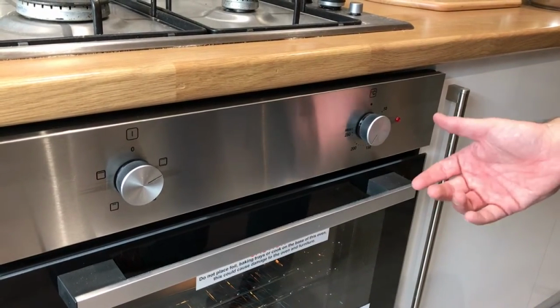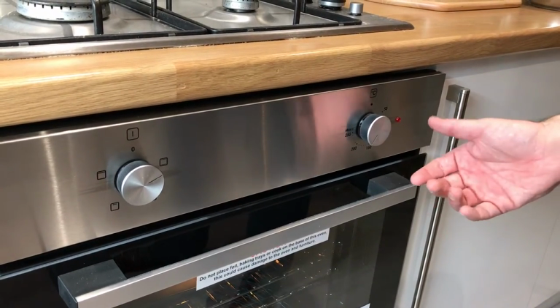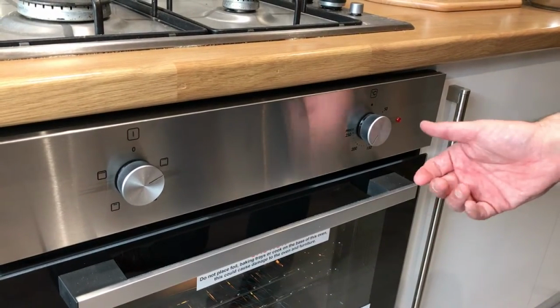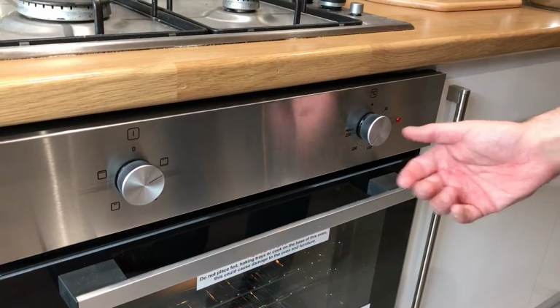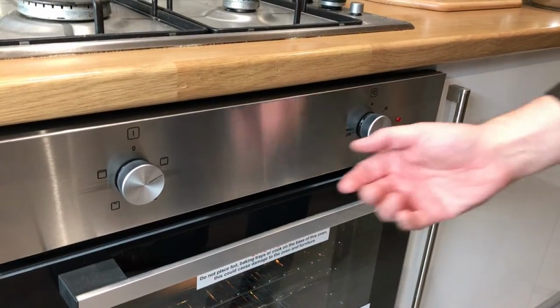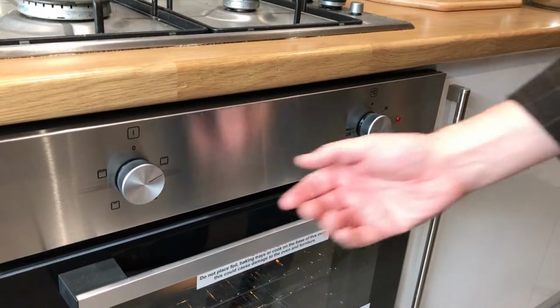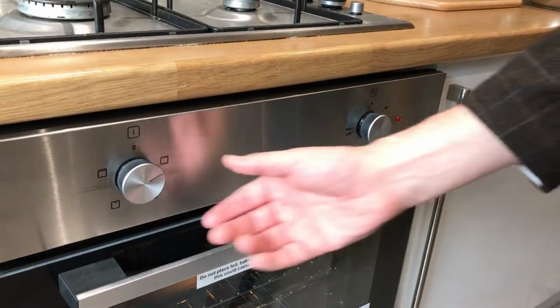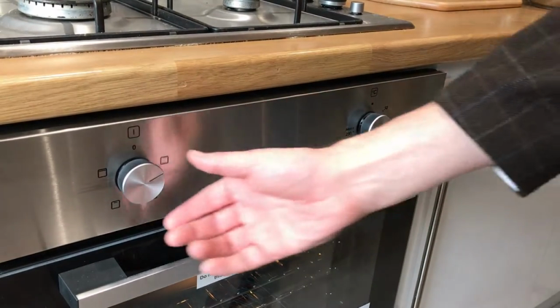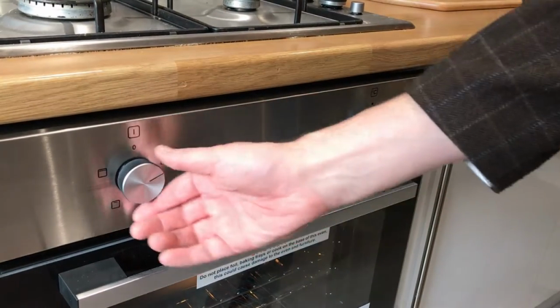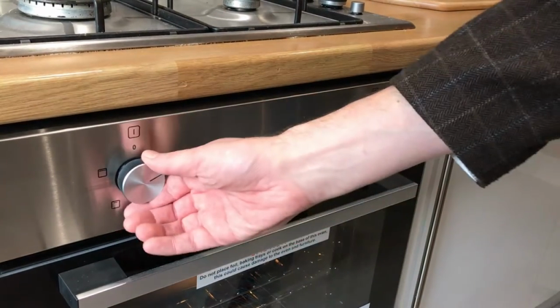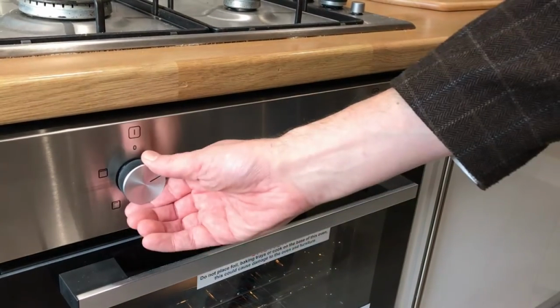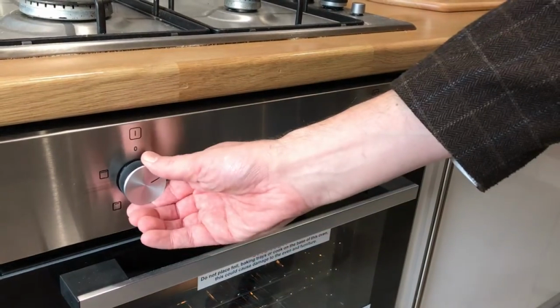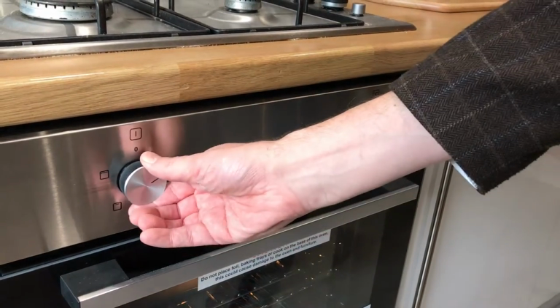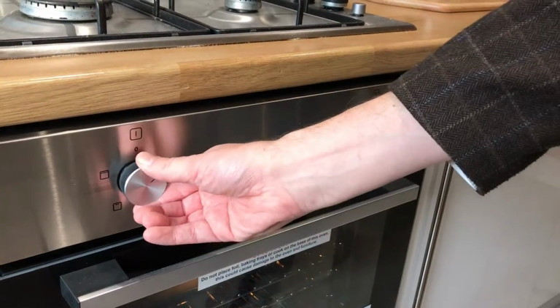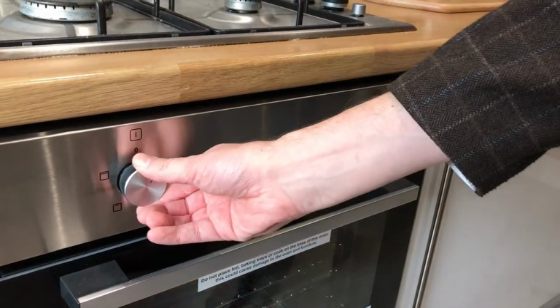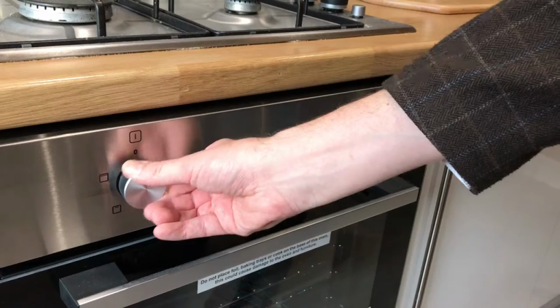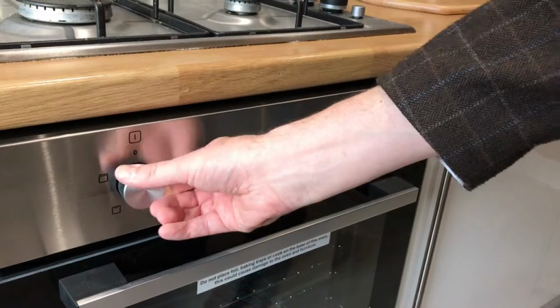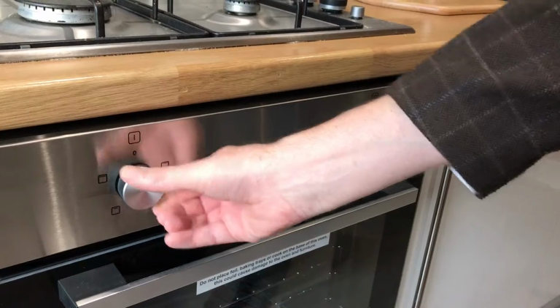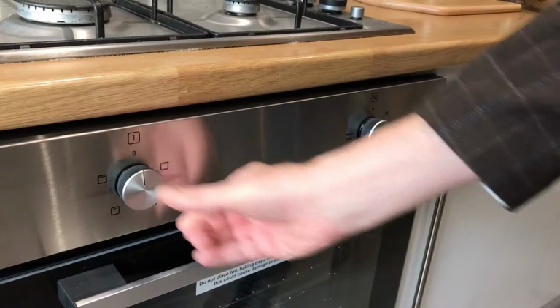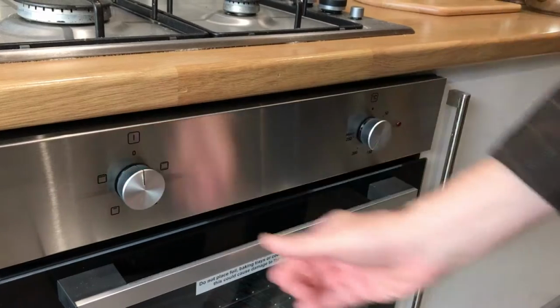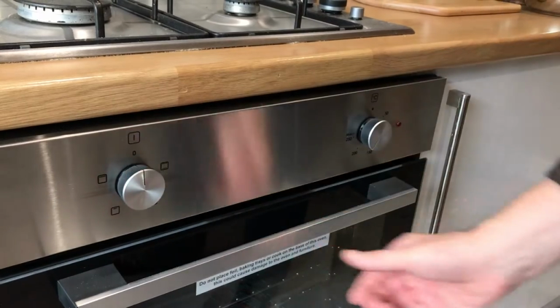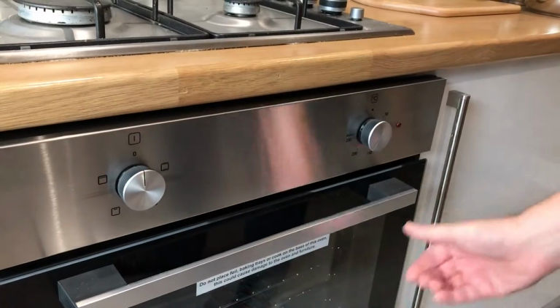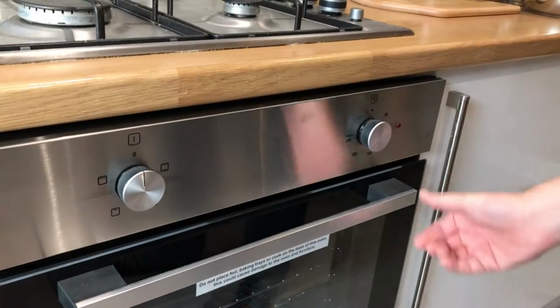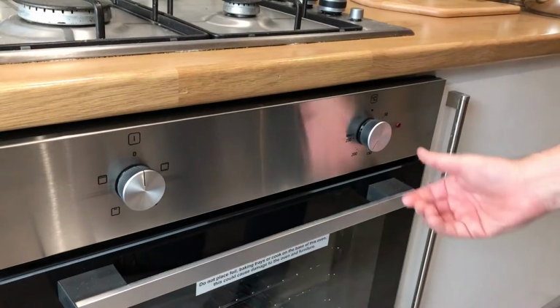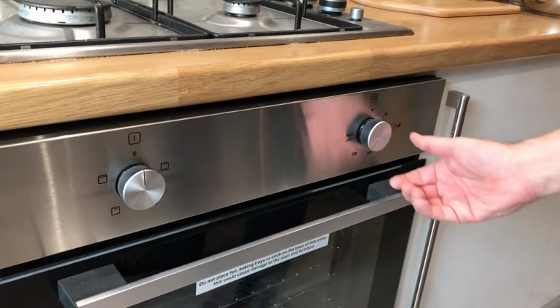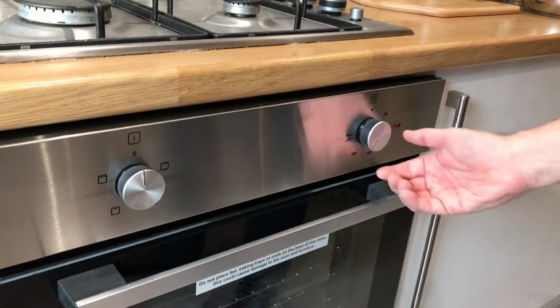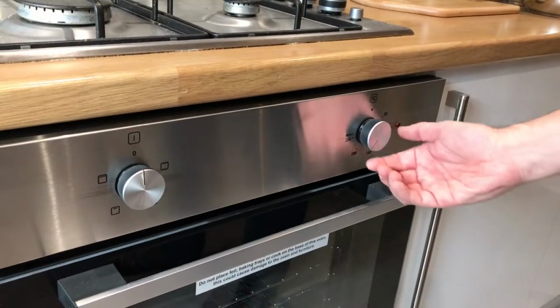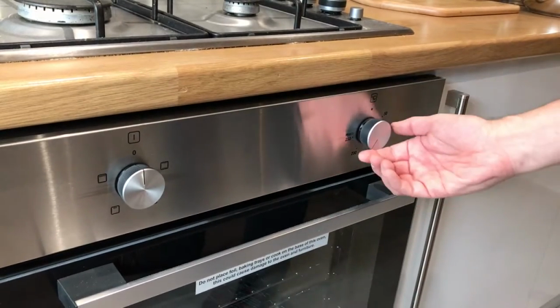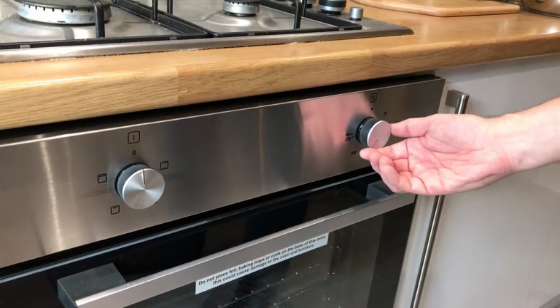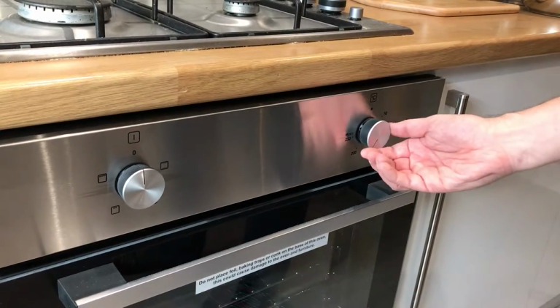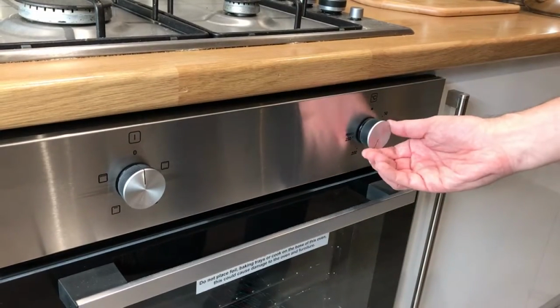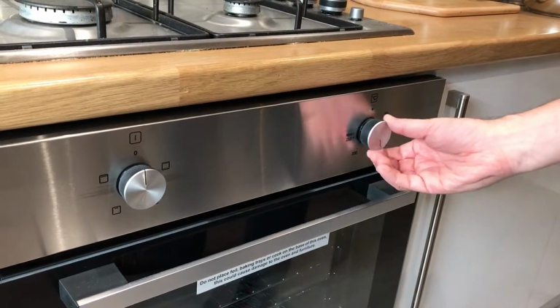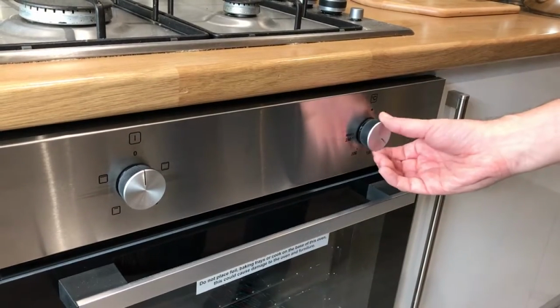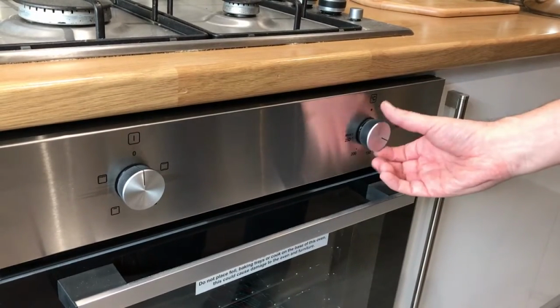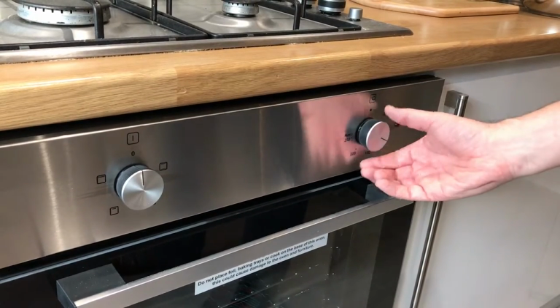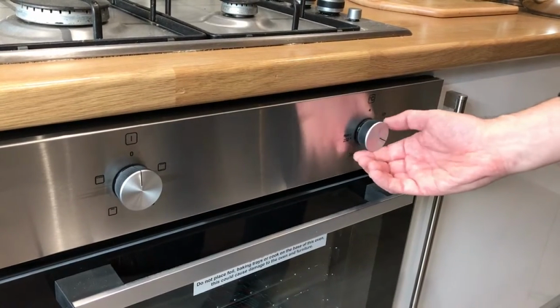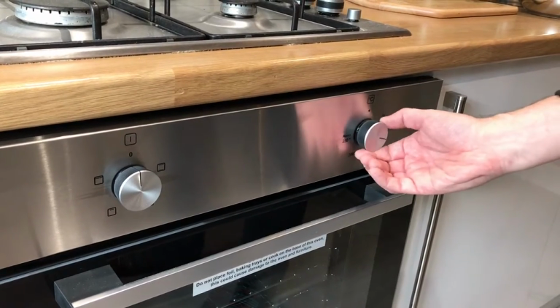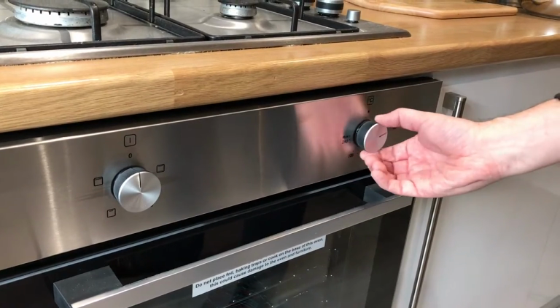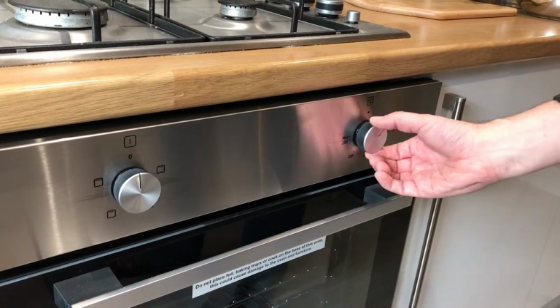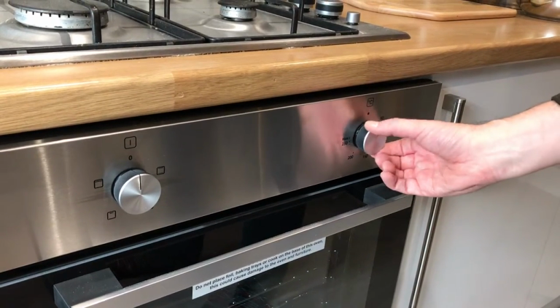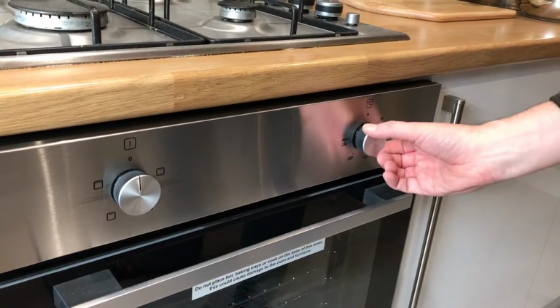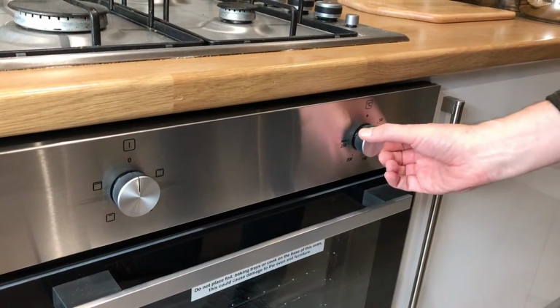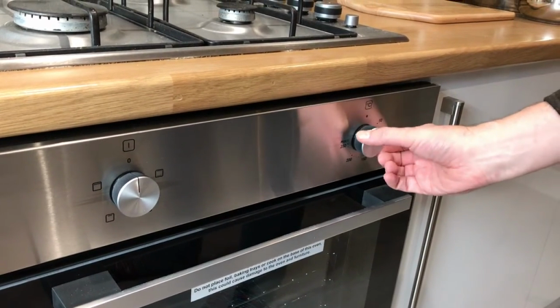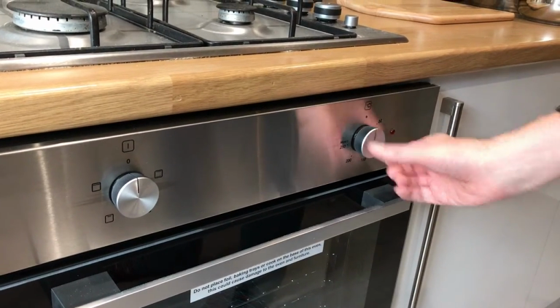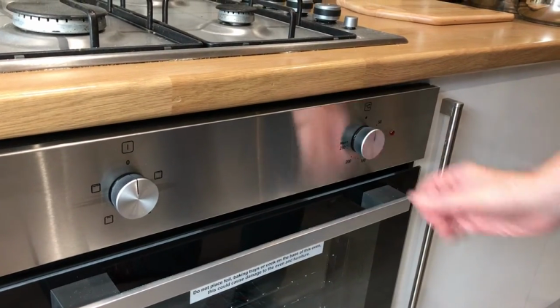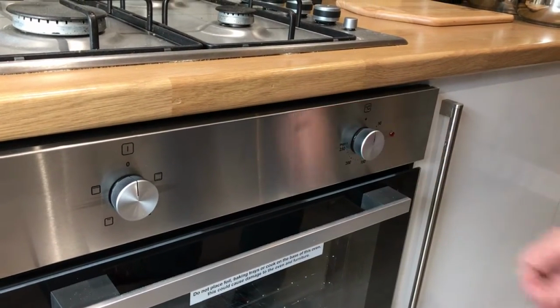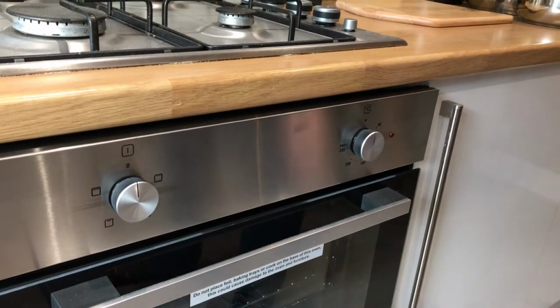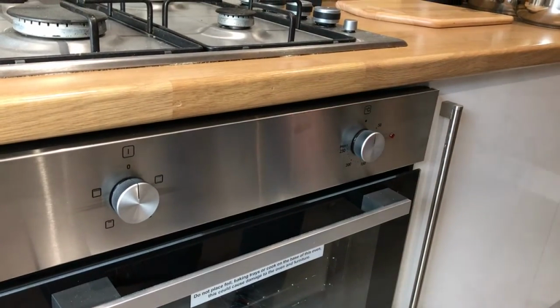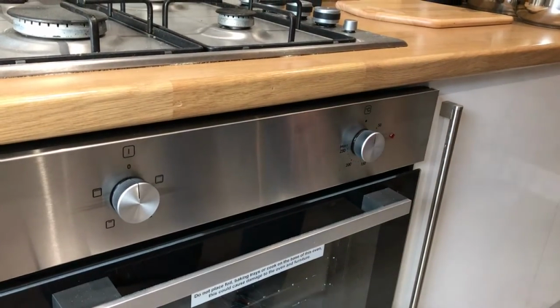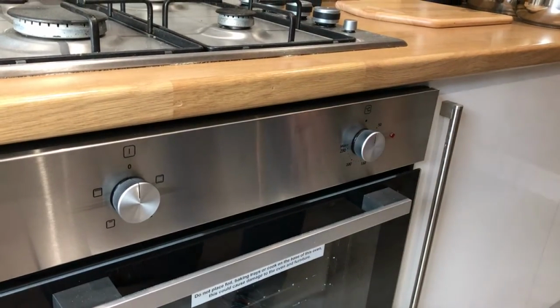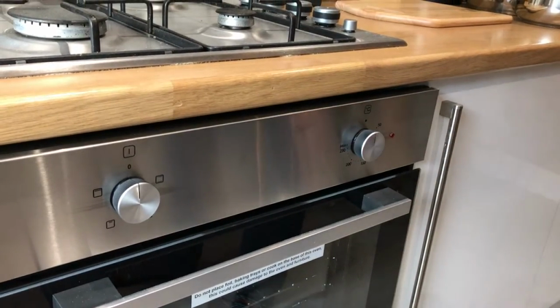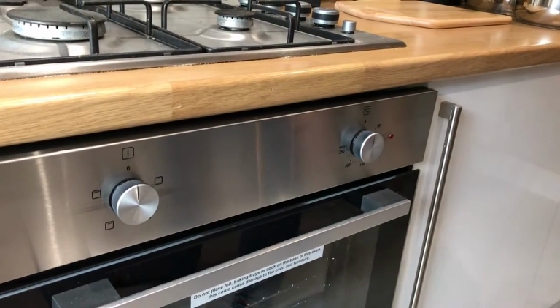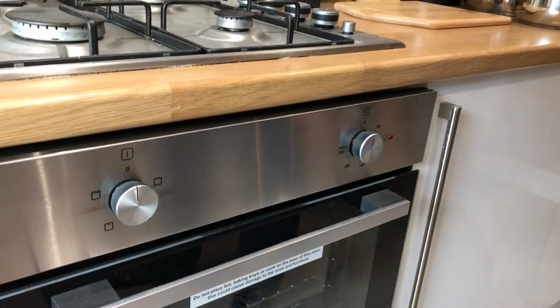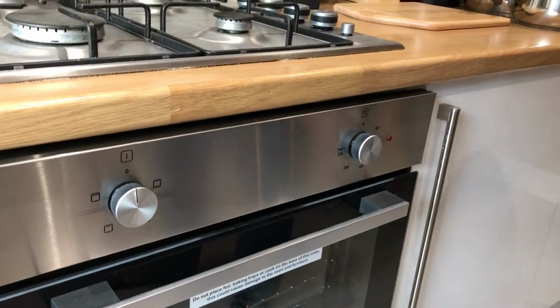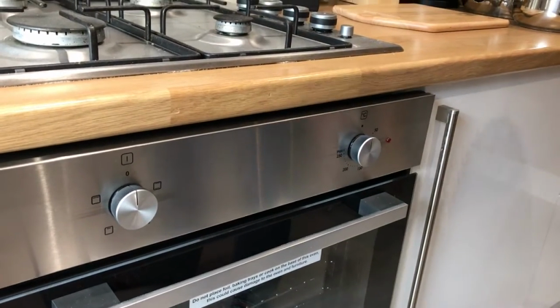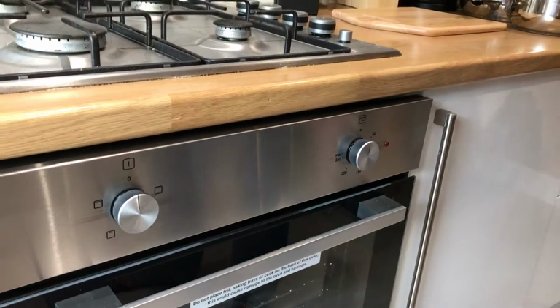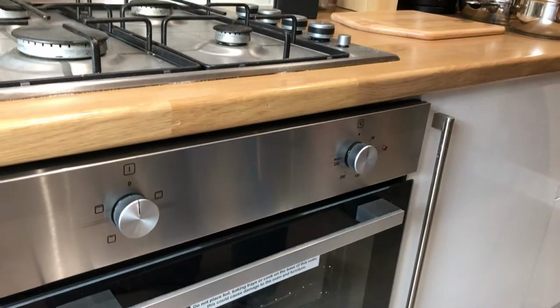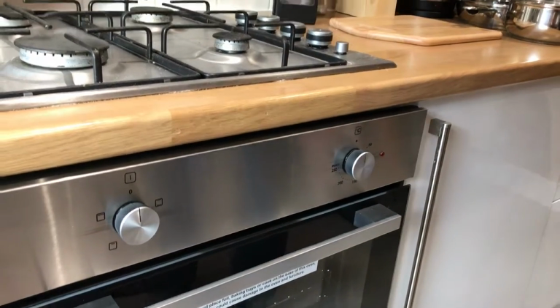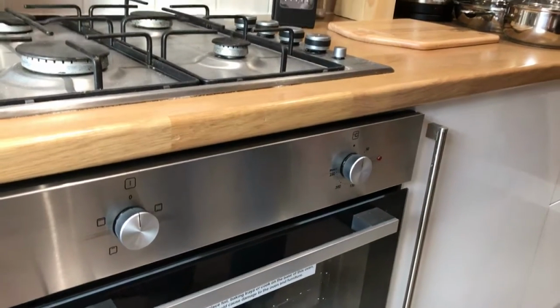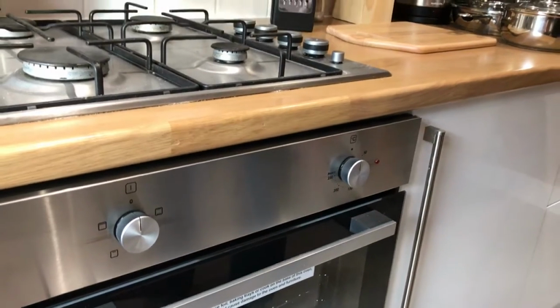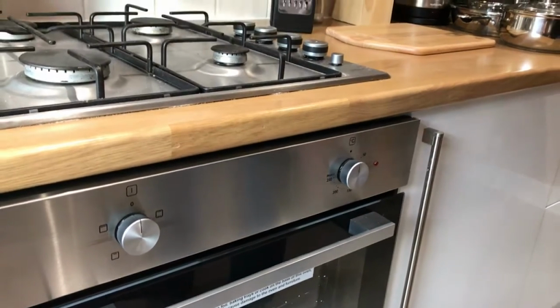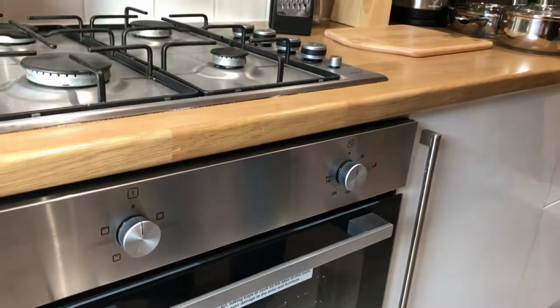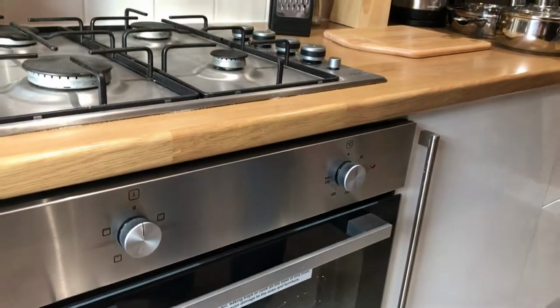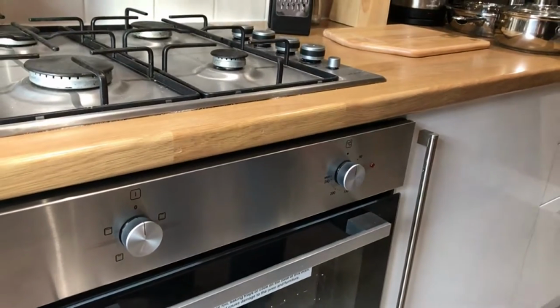To turn off, simply put the oven control back to the 12 o'clock position and return the heating dial back to zero. Thank you.